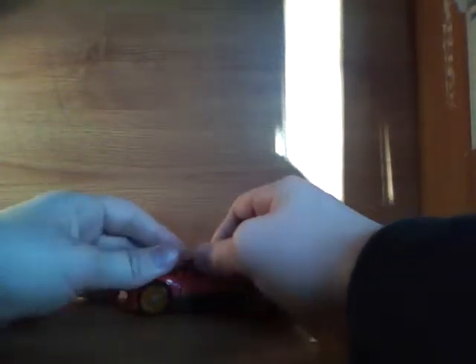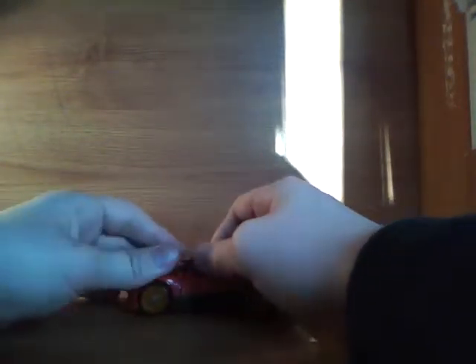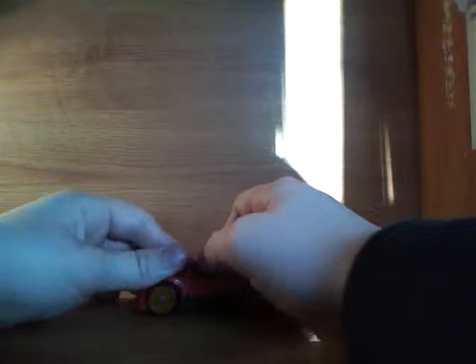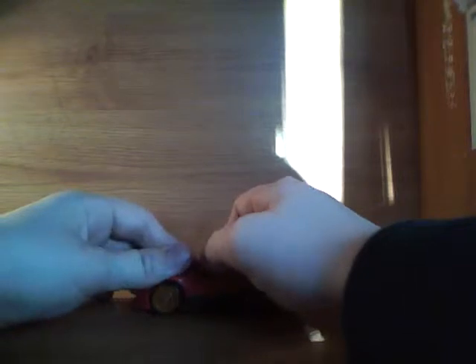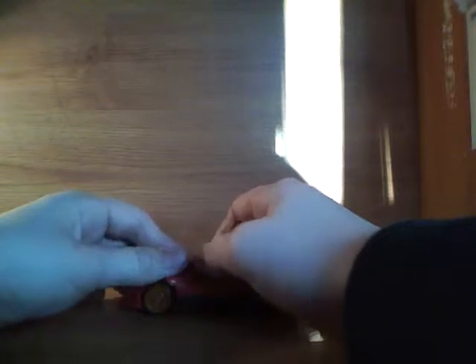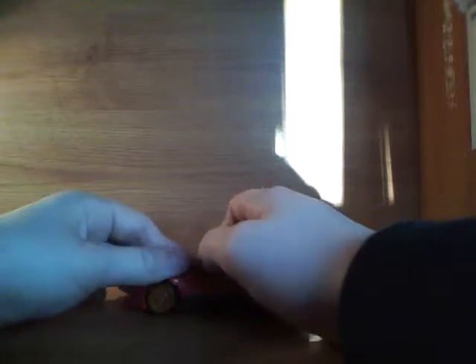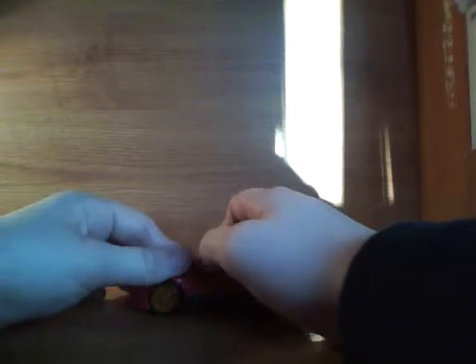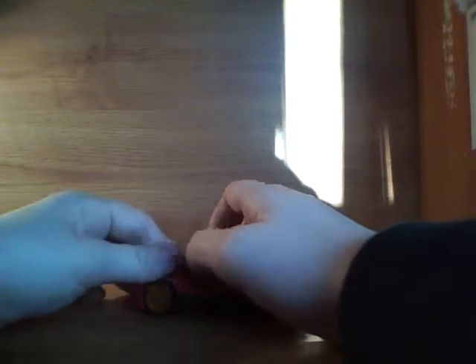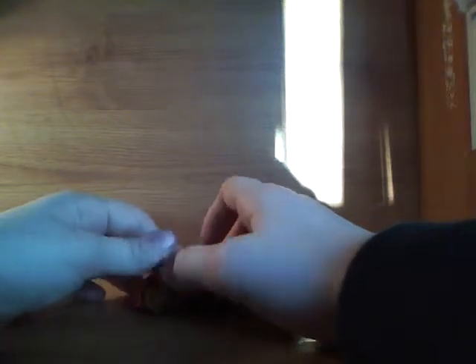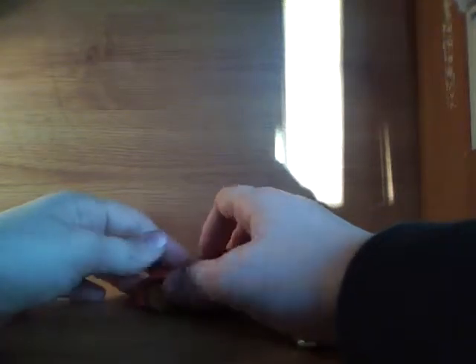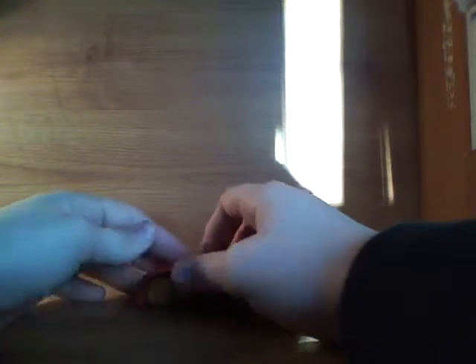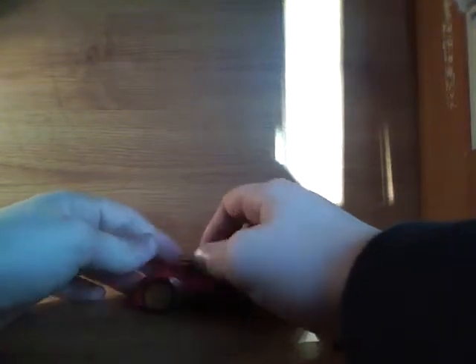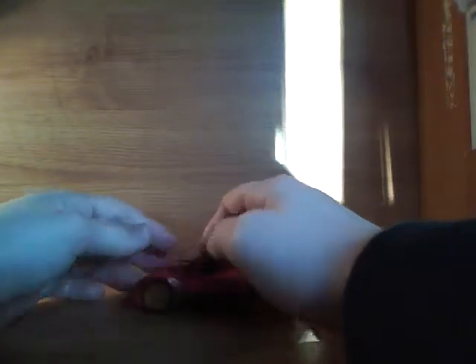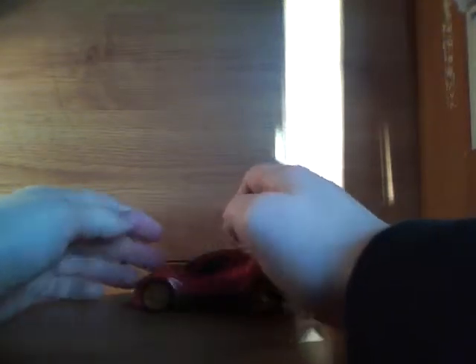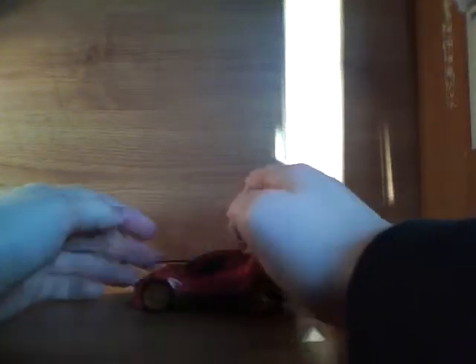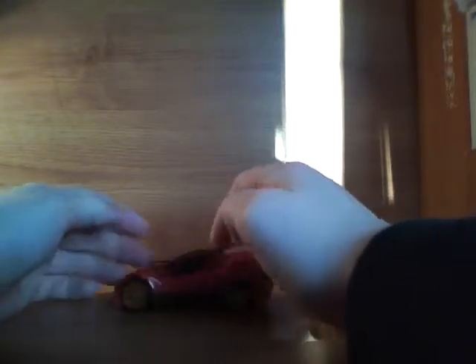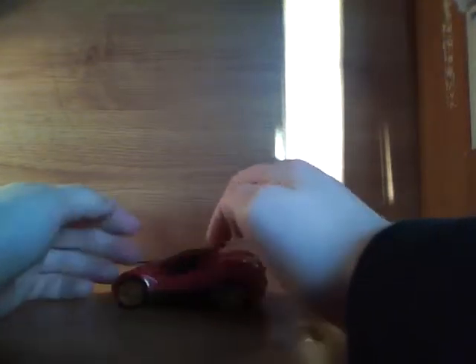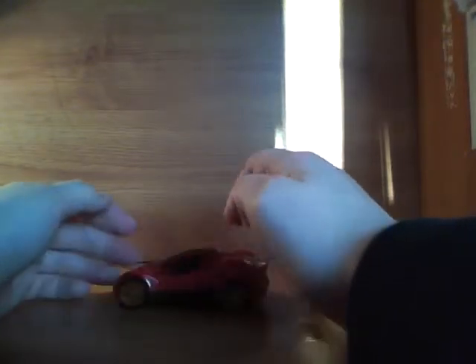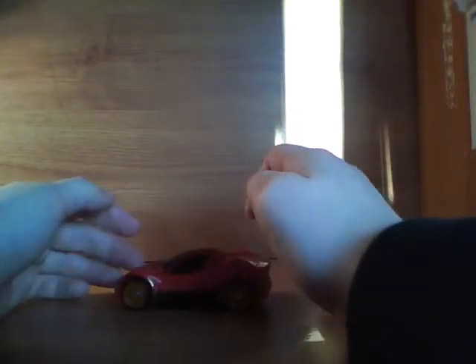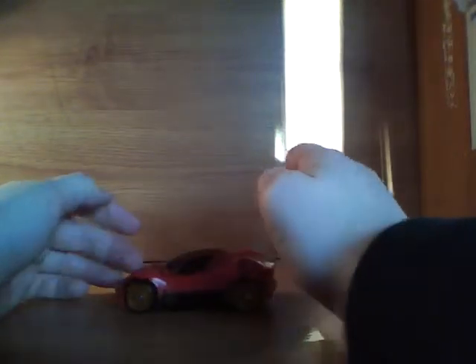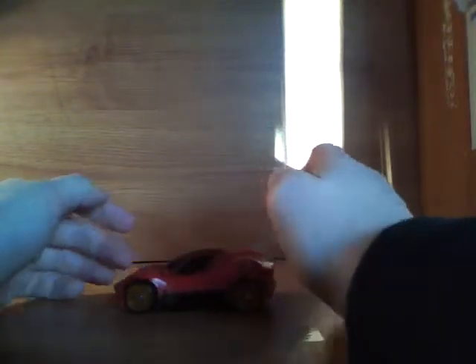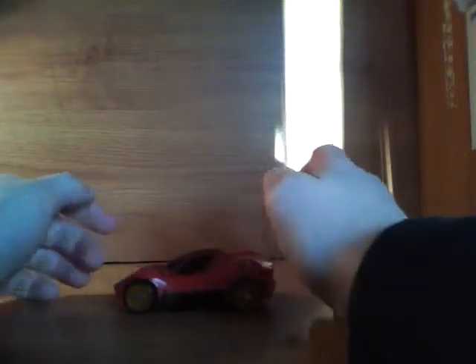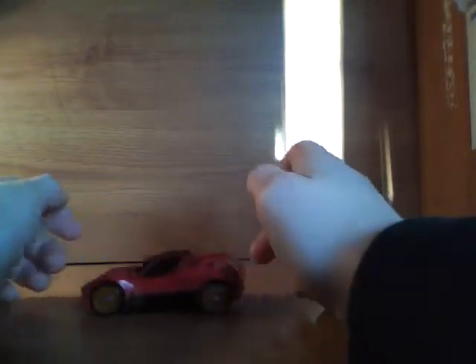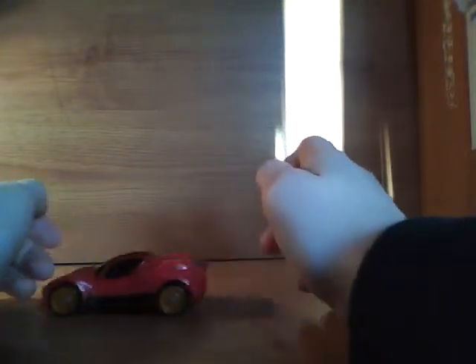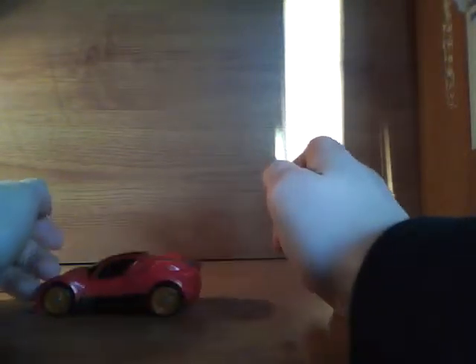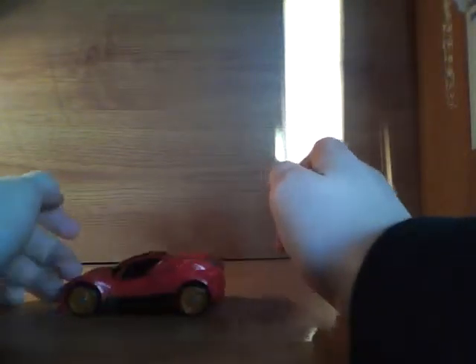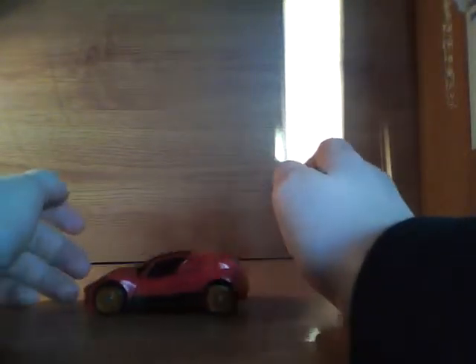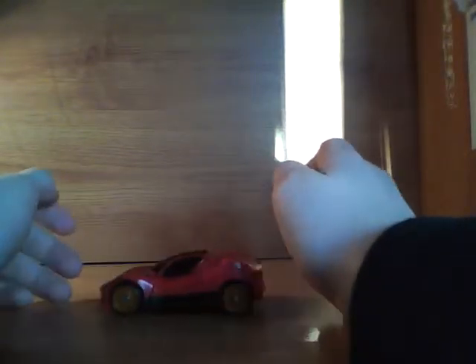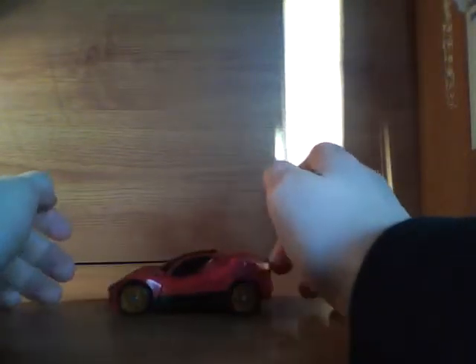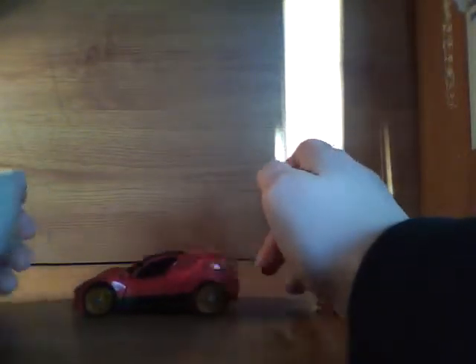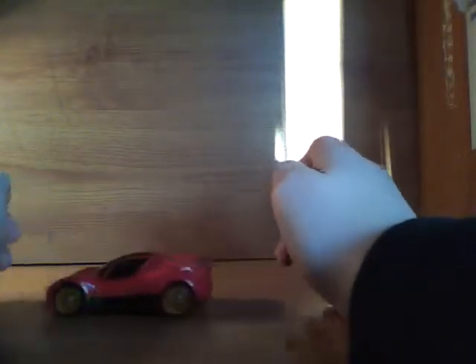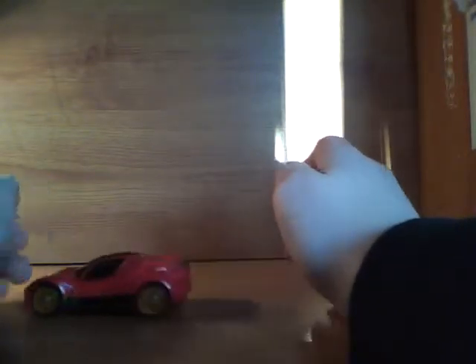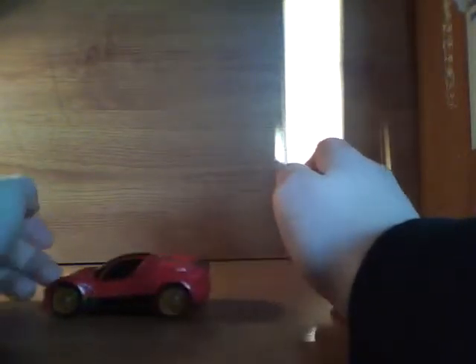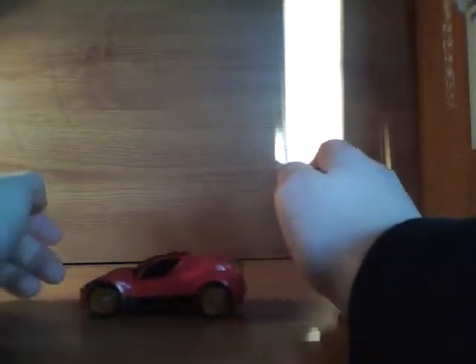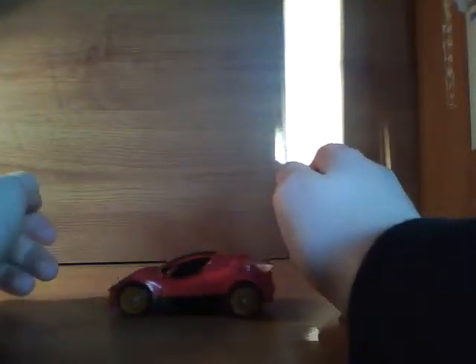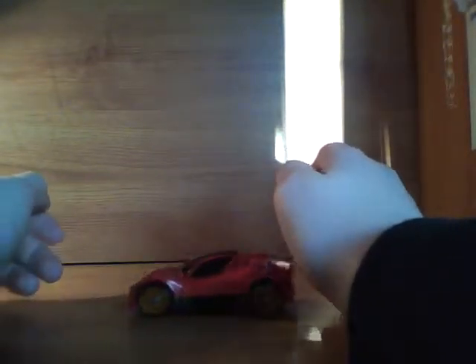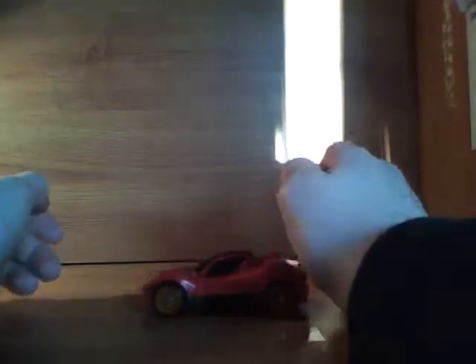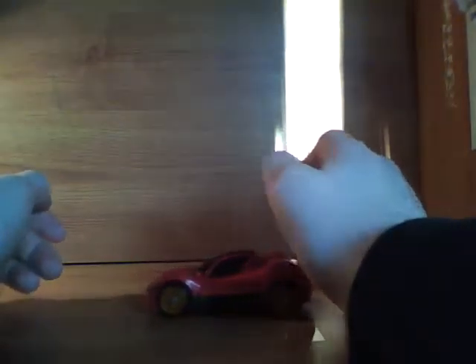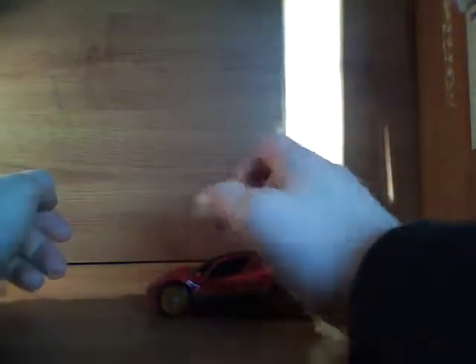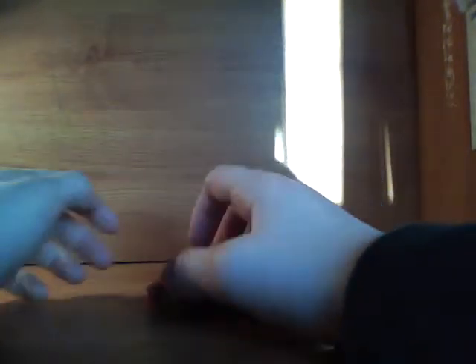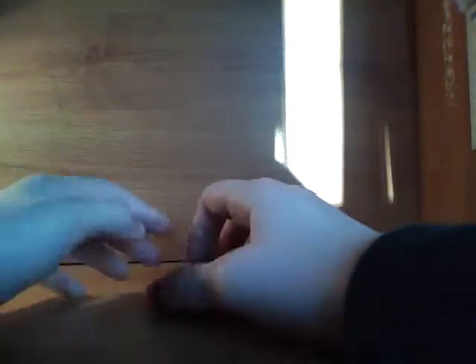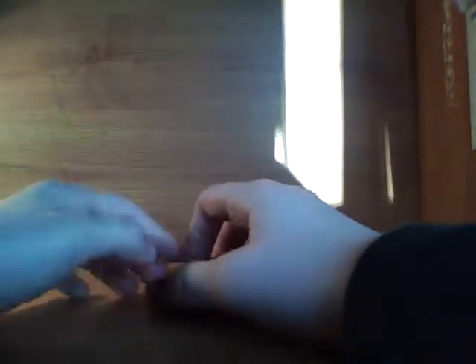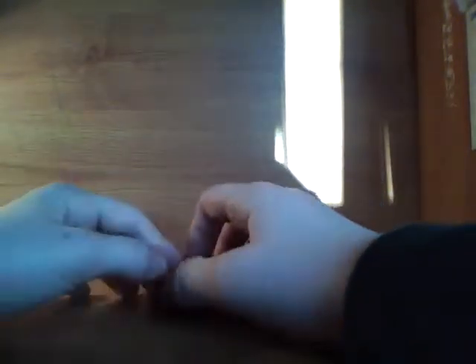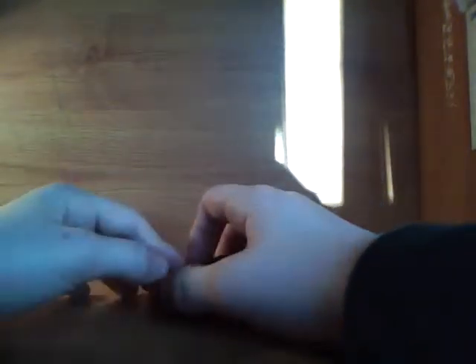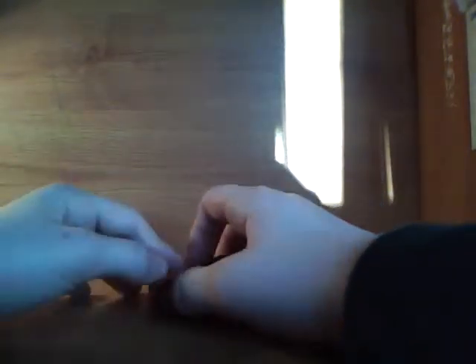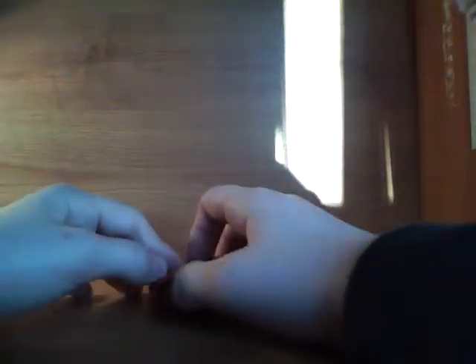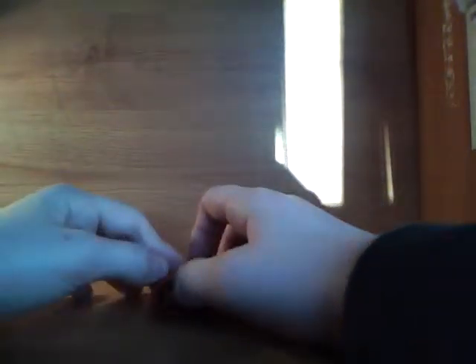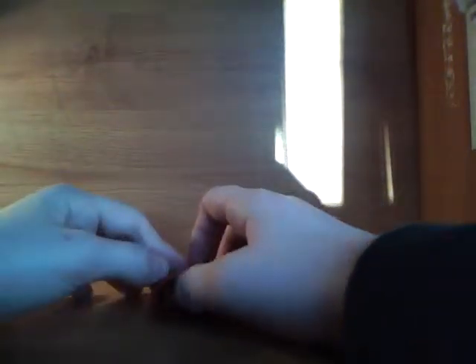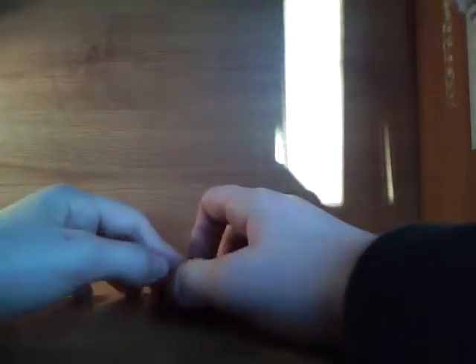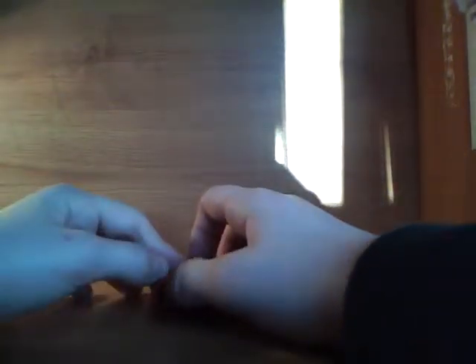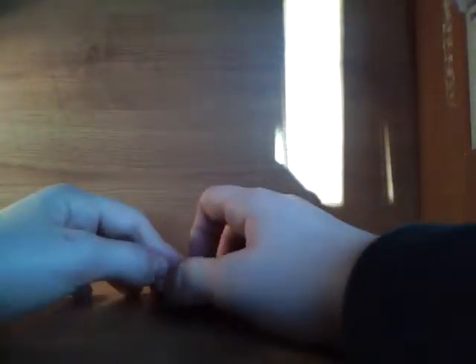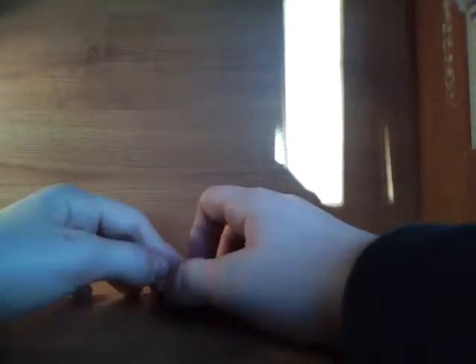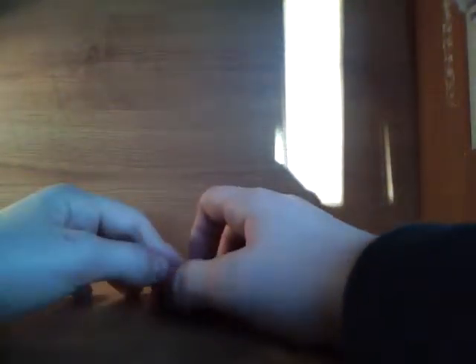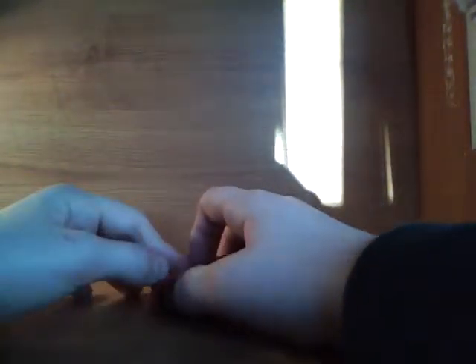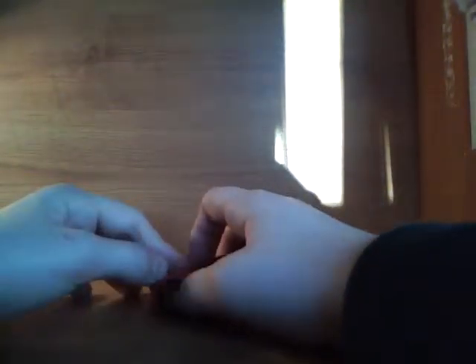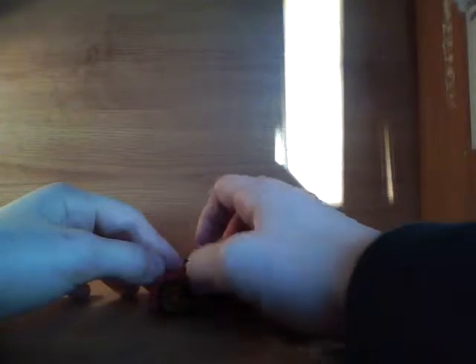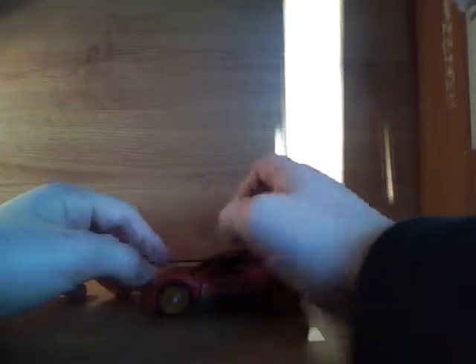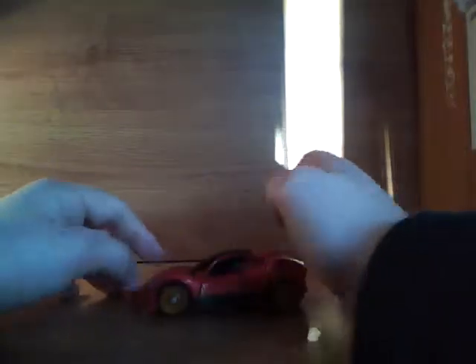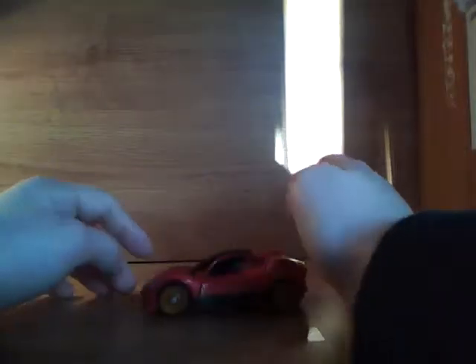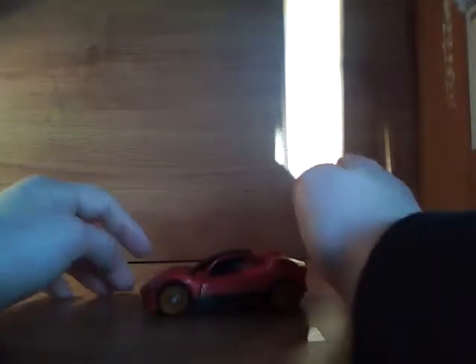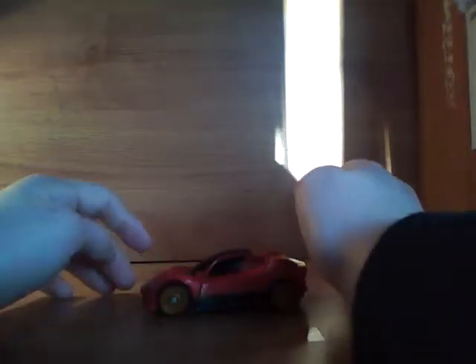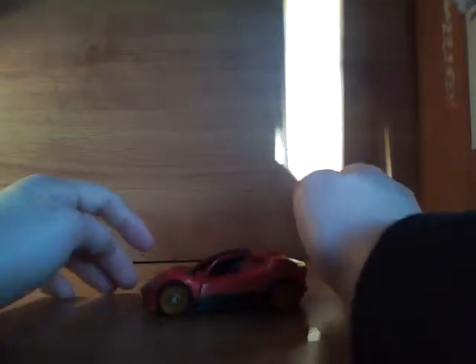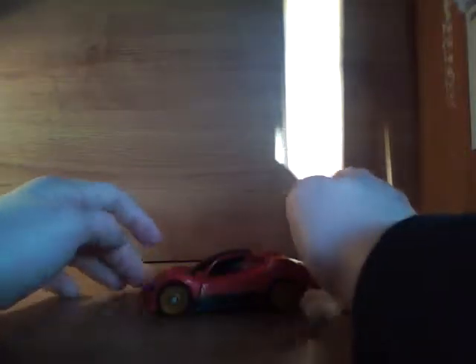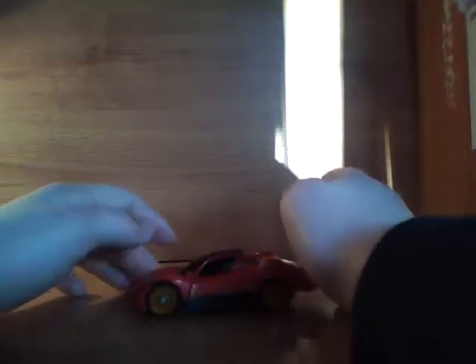It rolls very well, except sometimes if you haven't transformed it properly, that wheel doesn't go properly. I think it's just mine.